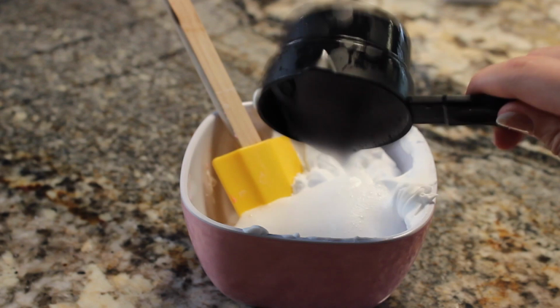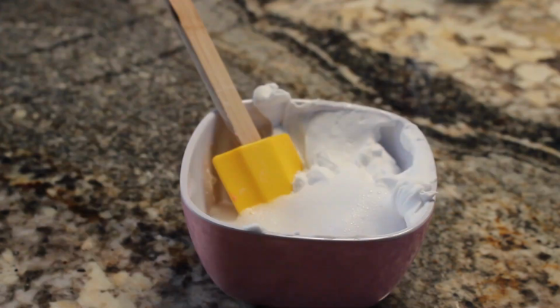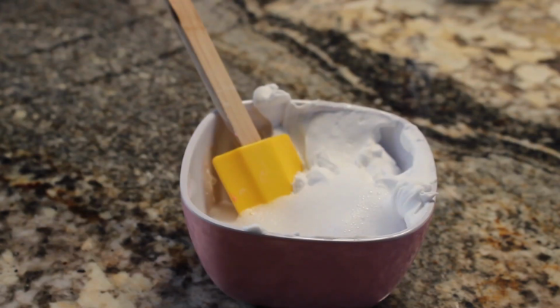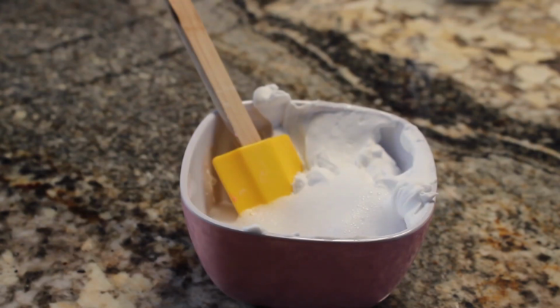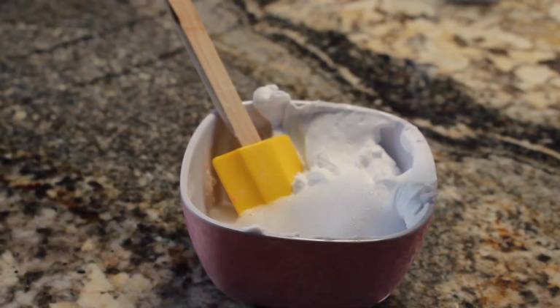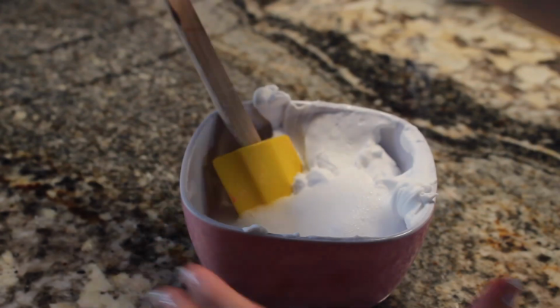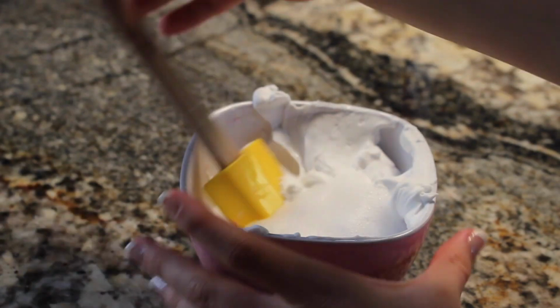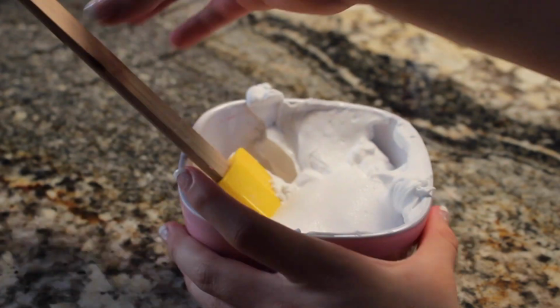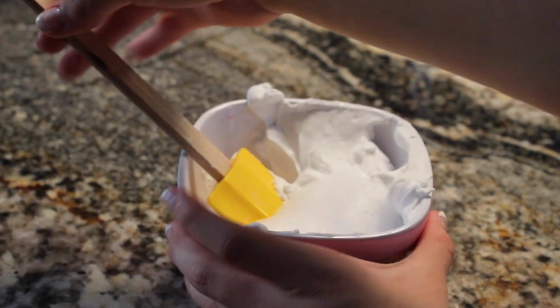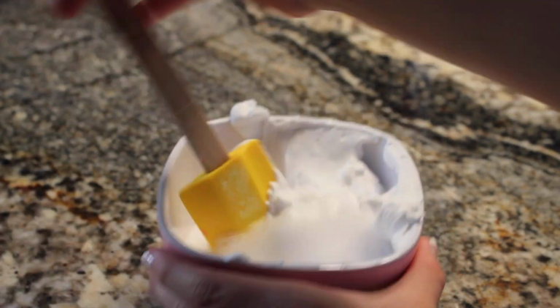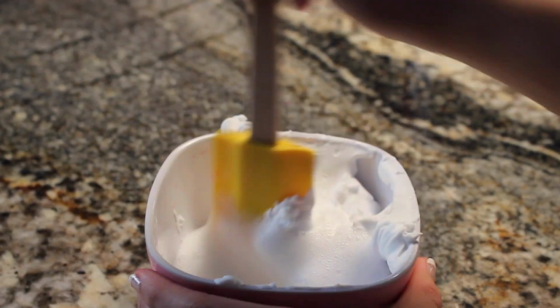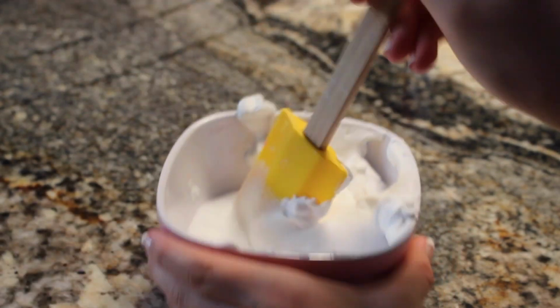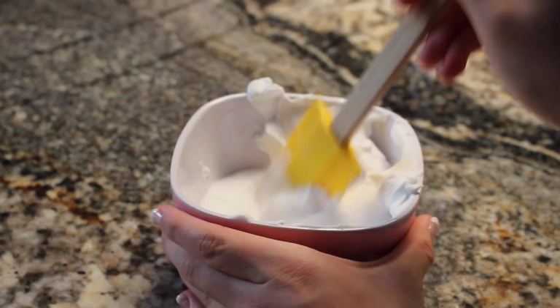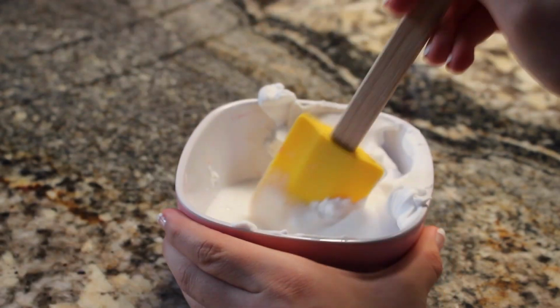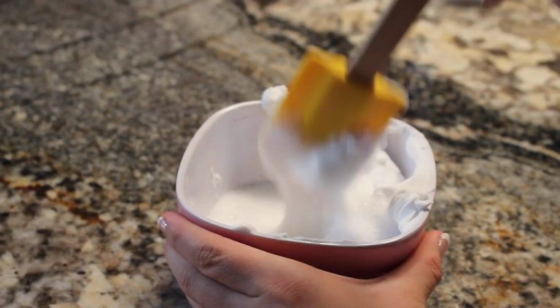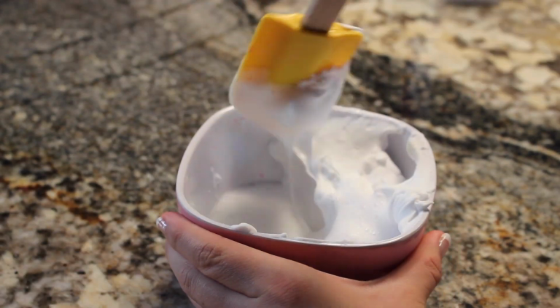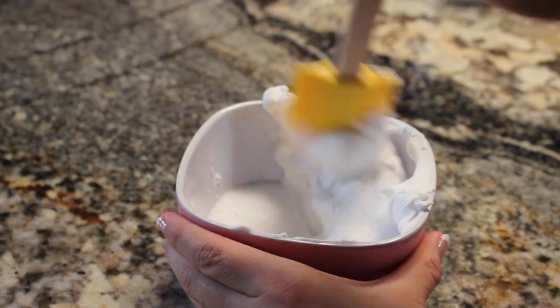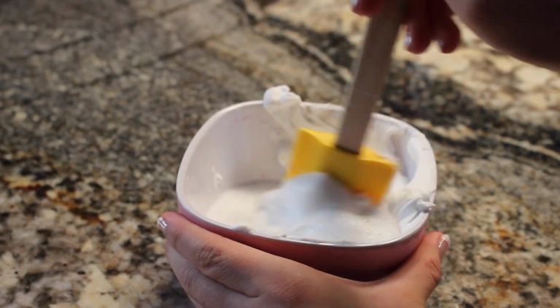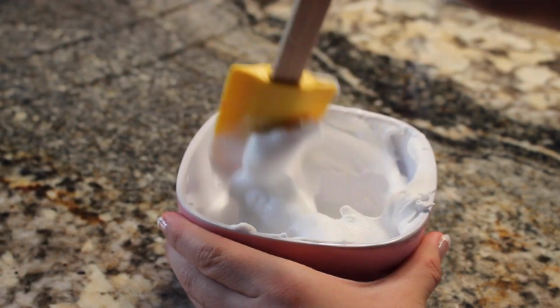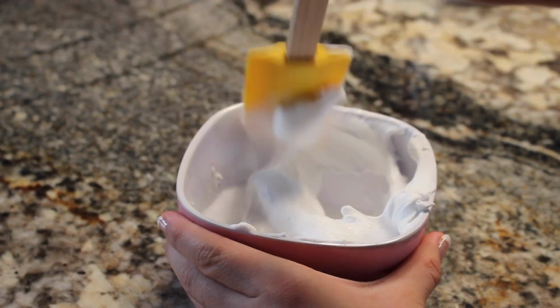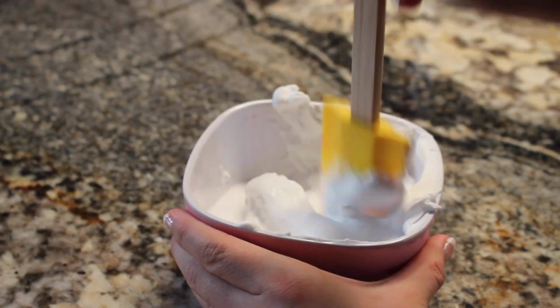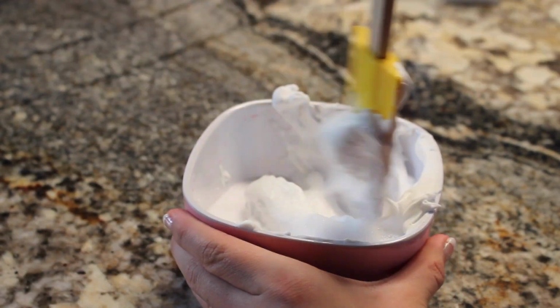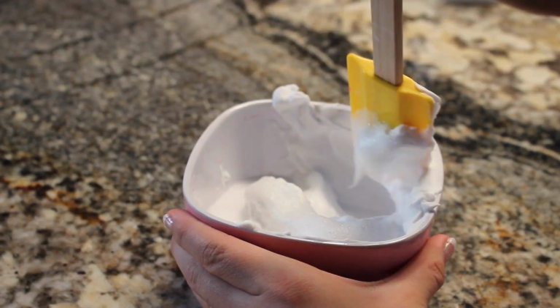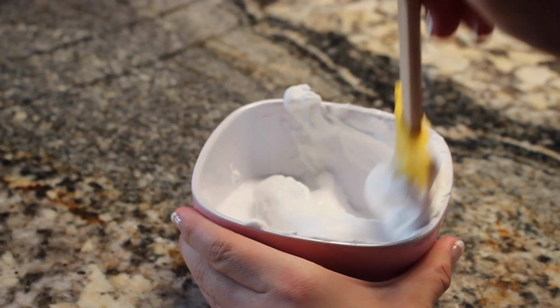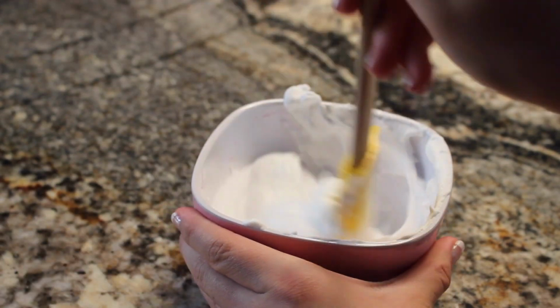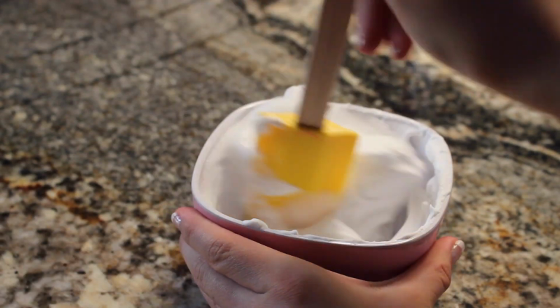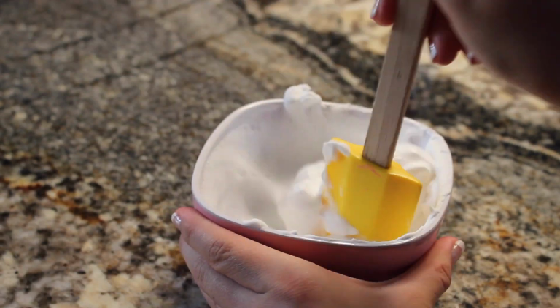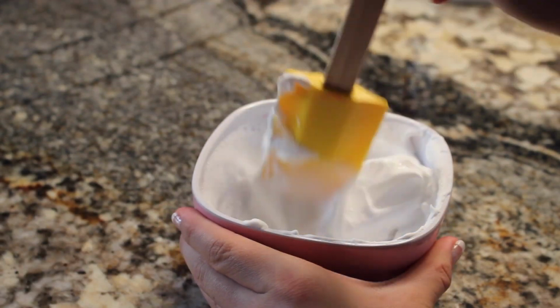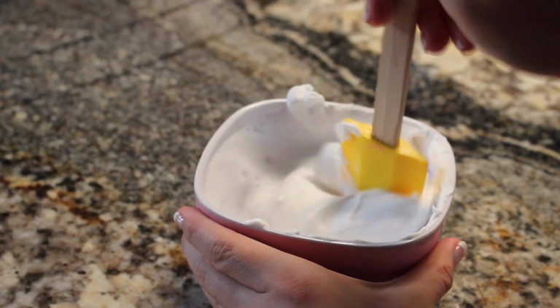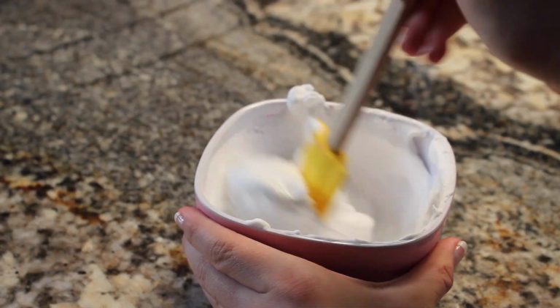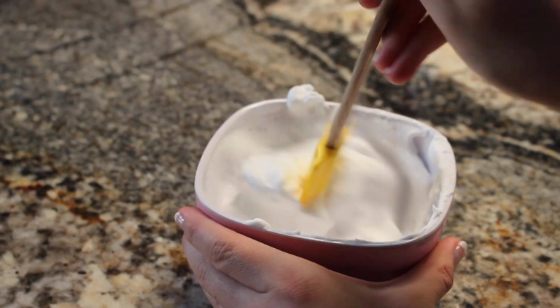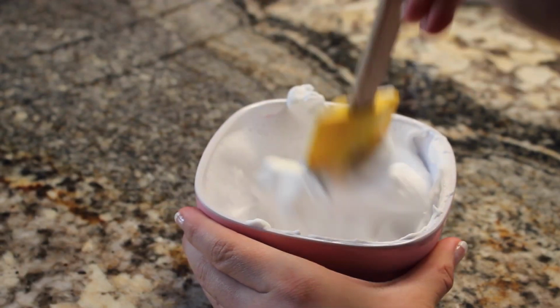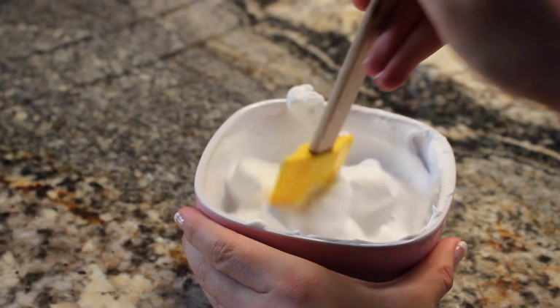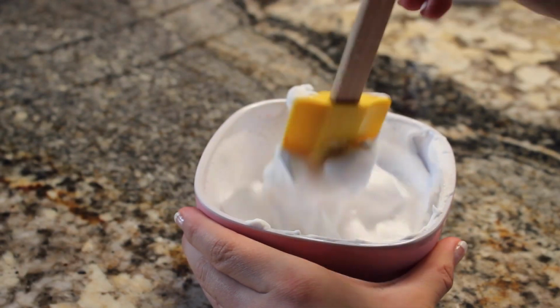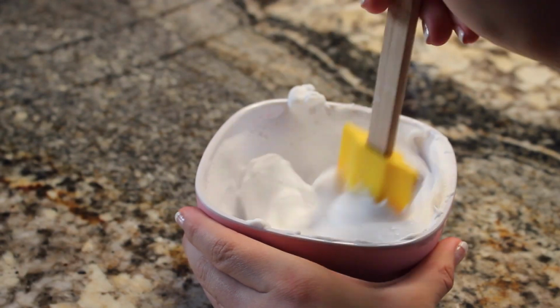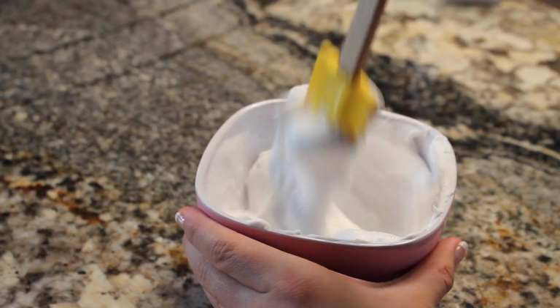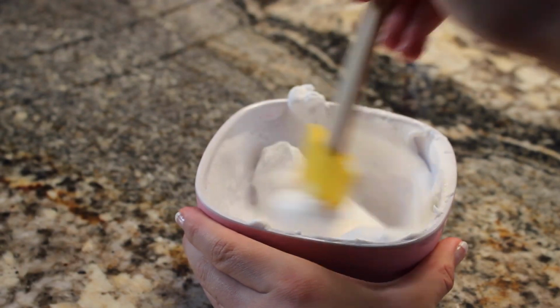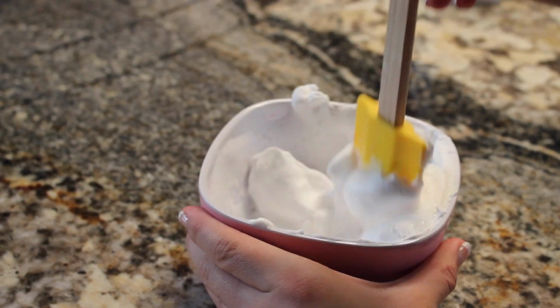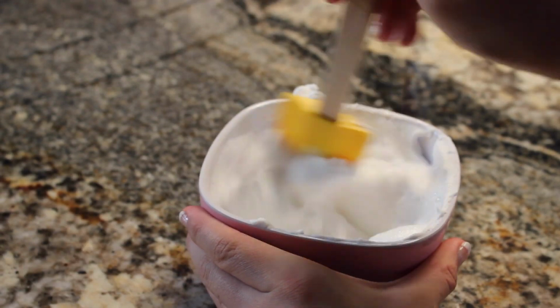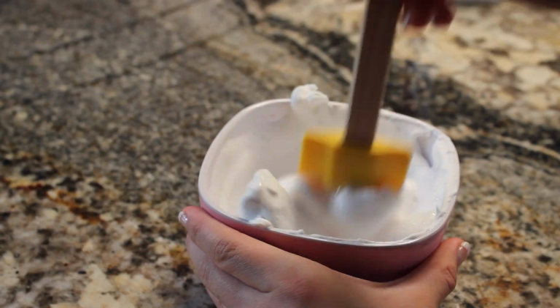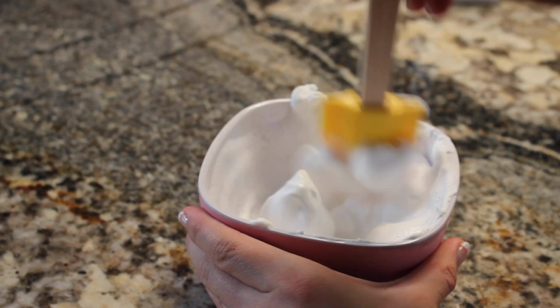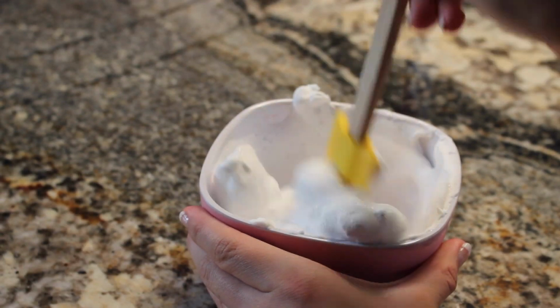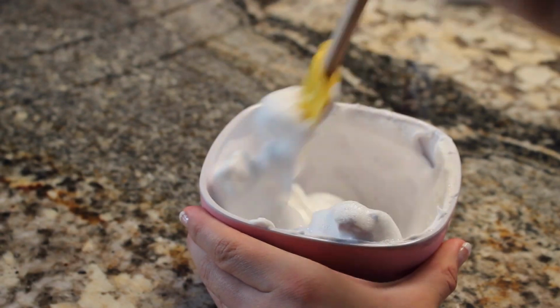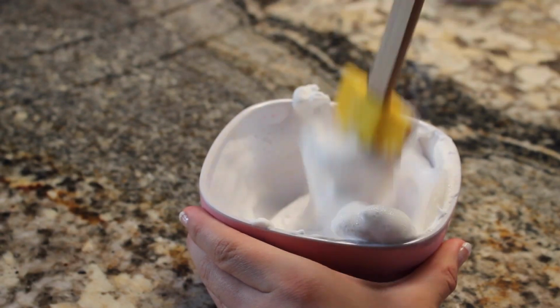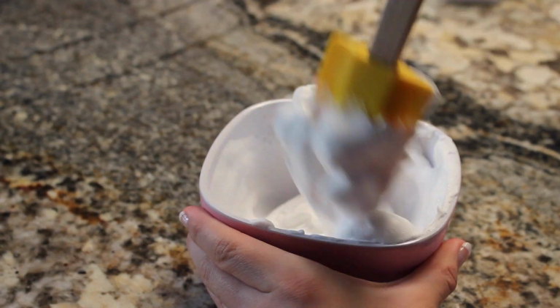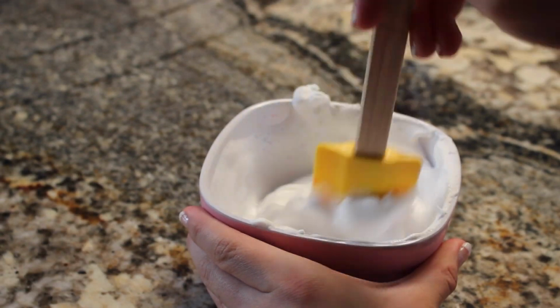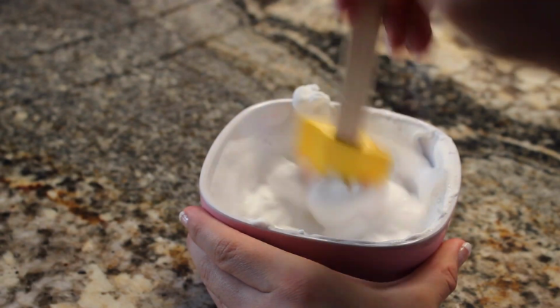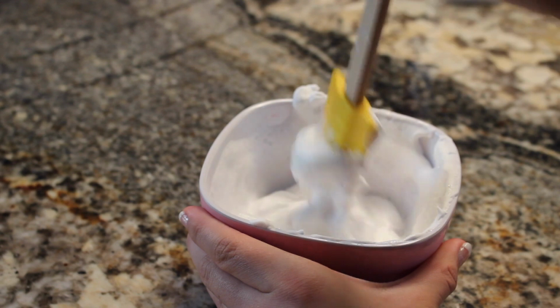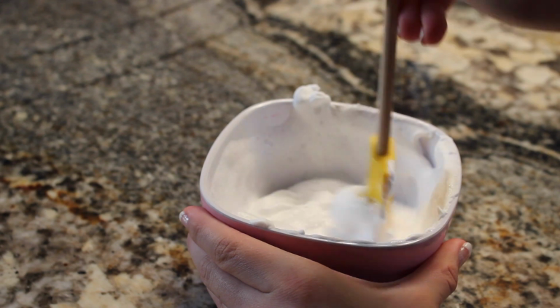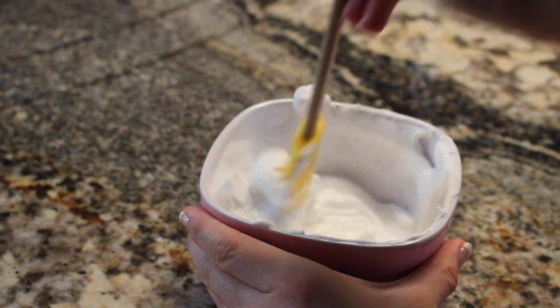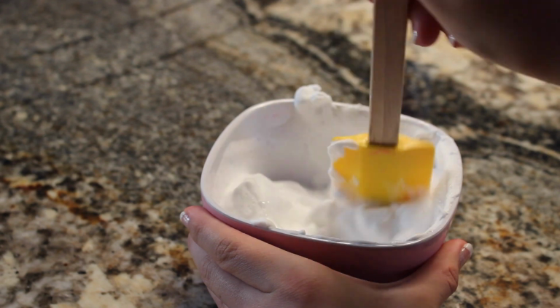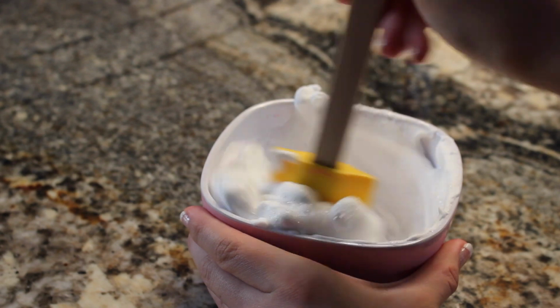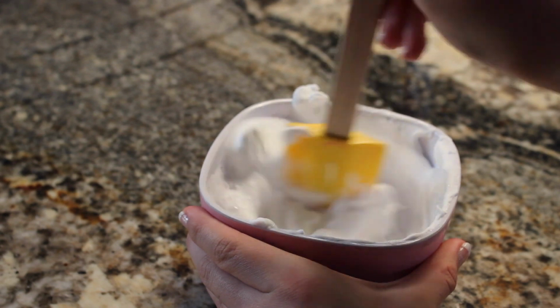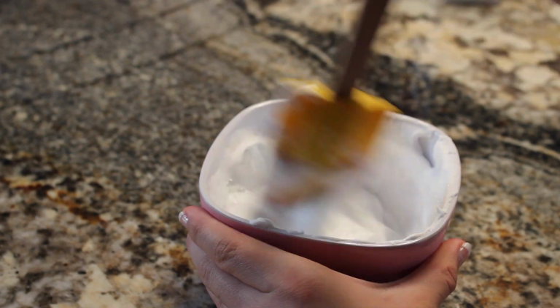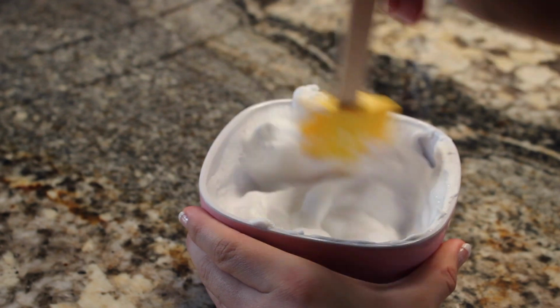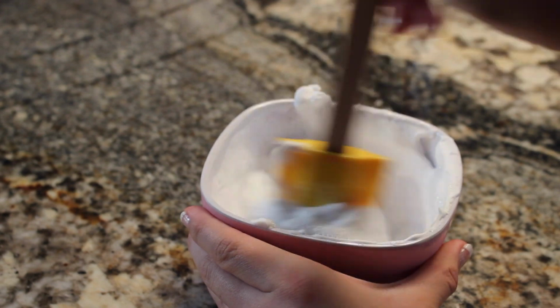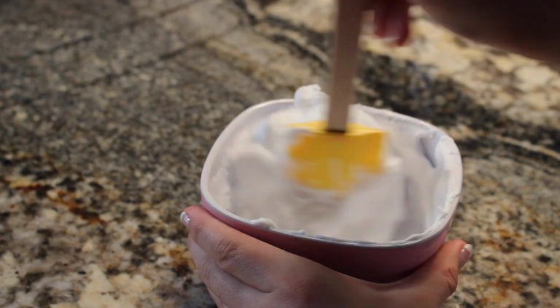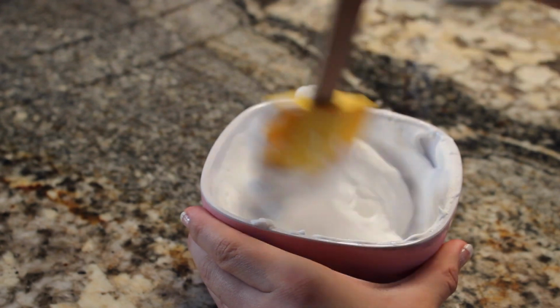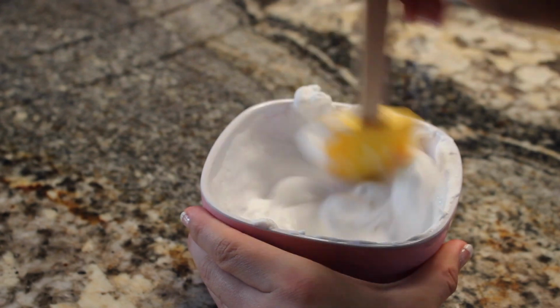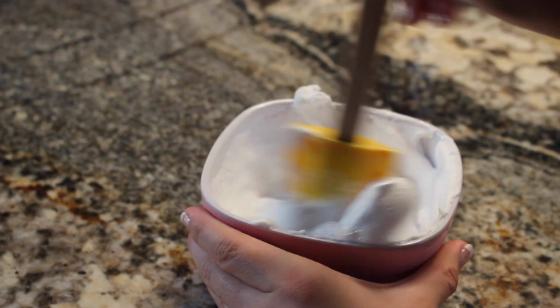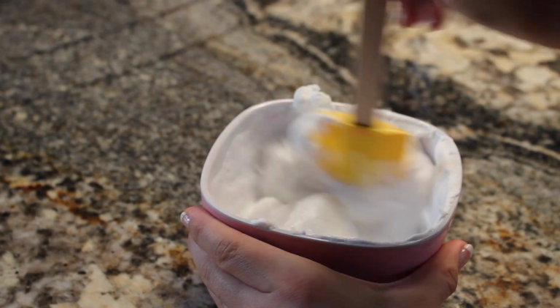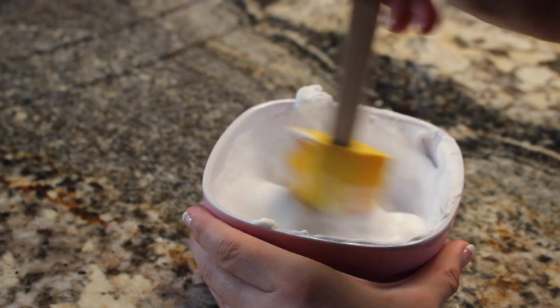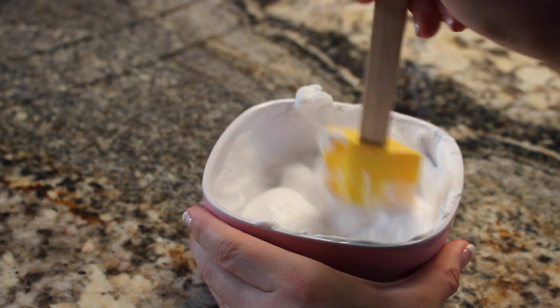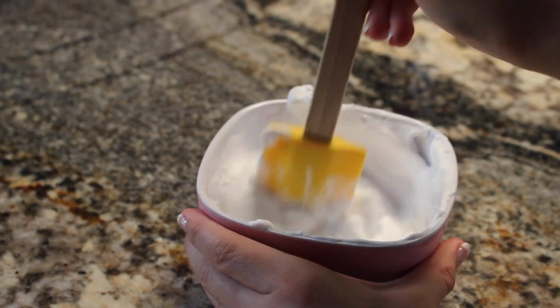When you're done and all the ingredients are in the bowl, start slowly mixing until you get it all smooth.